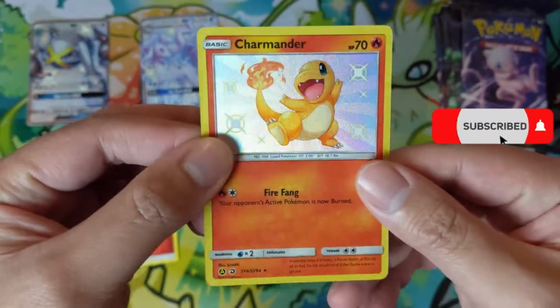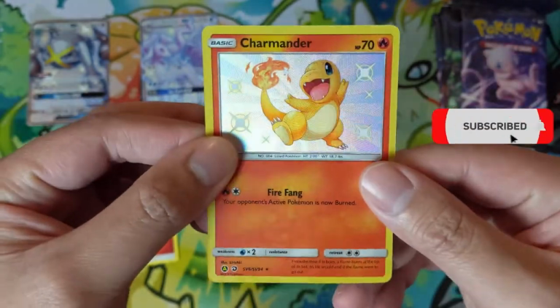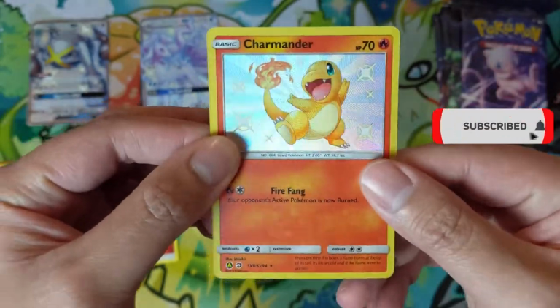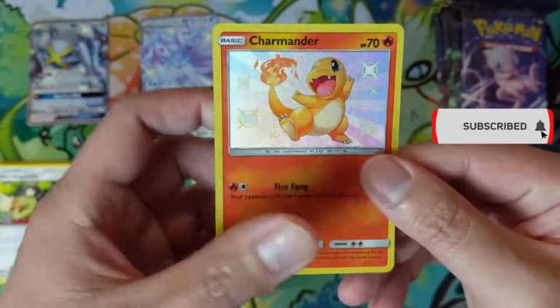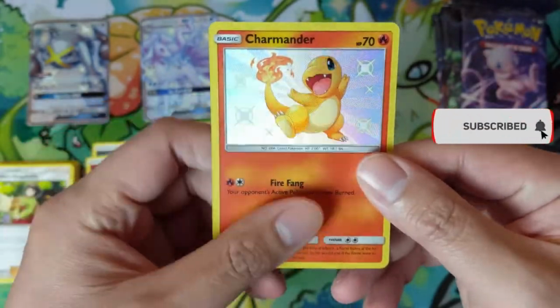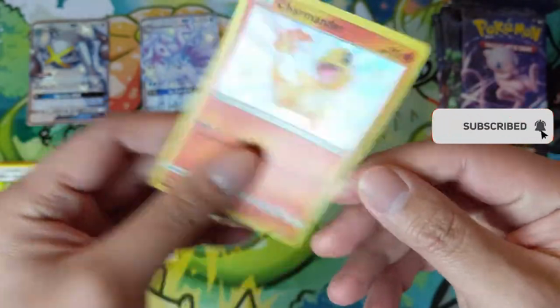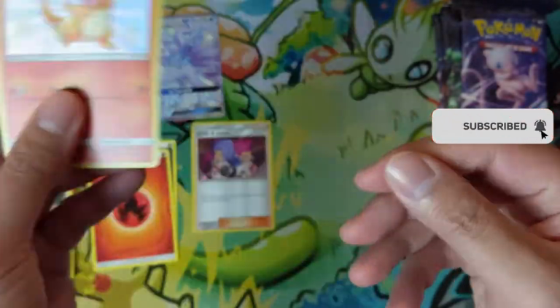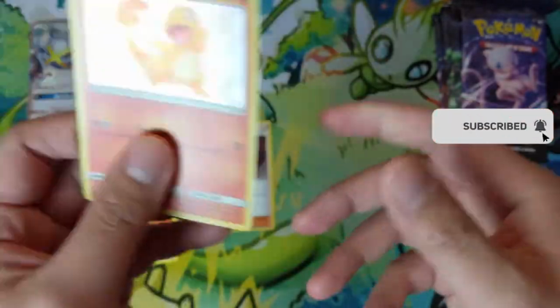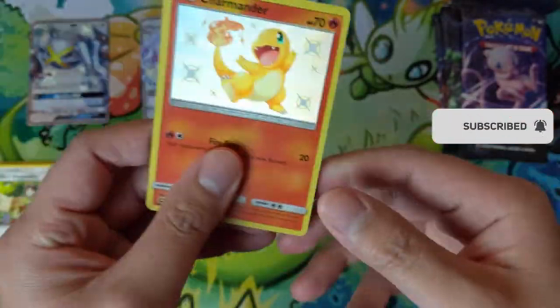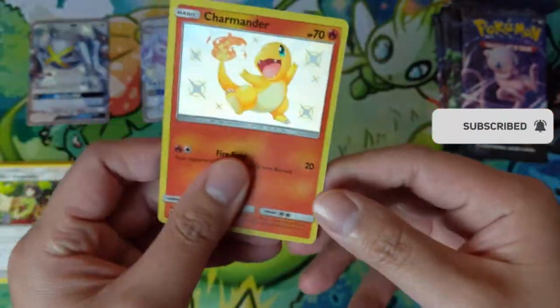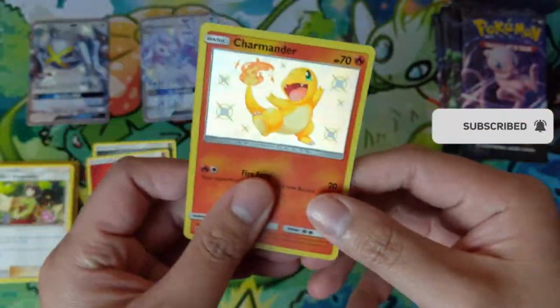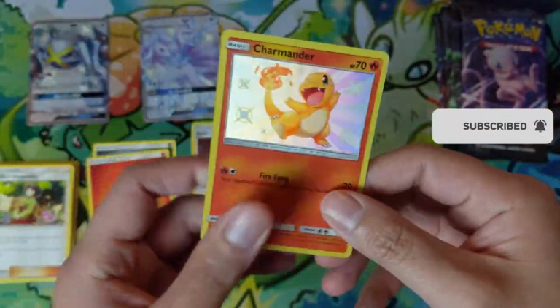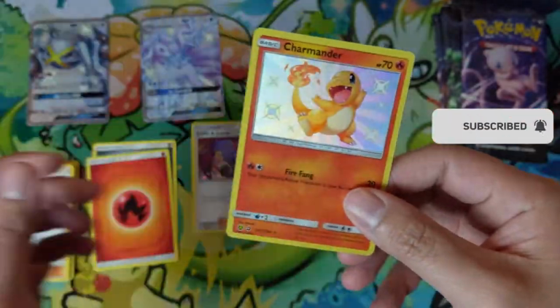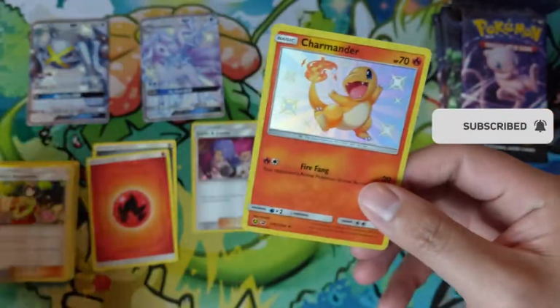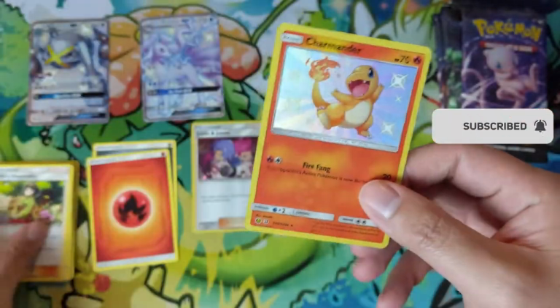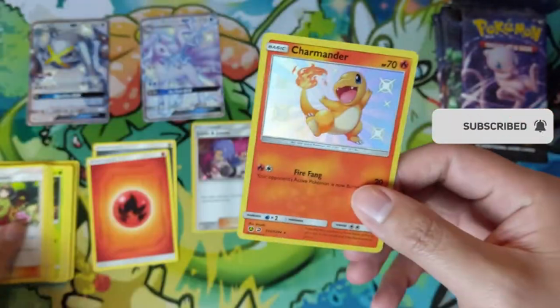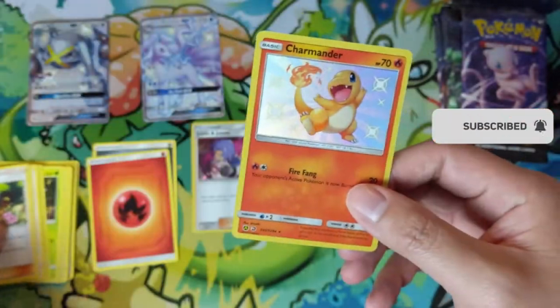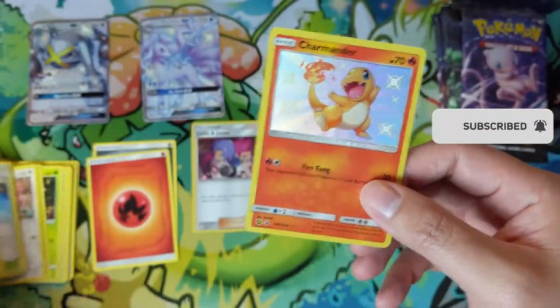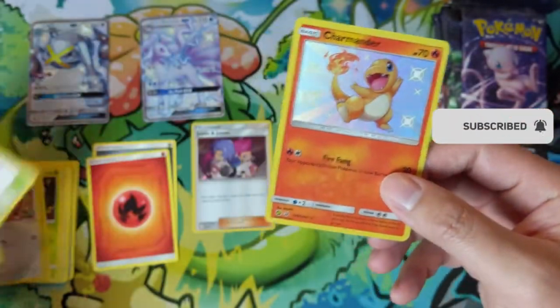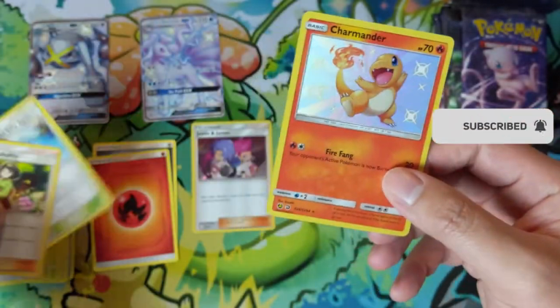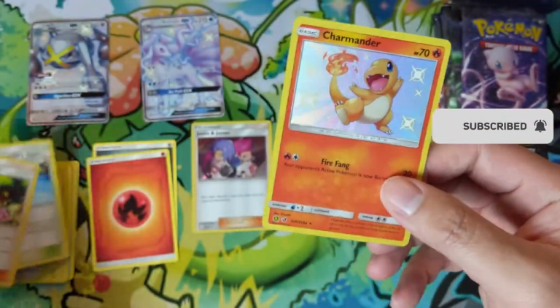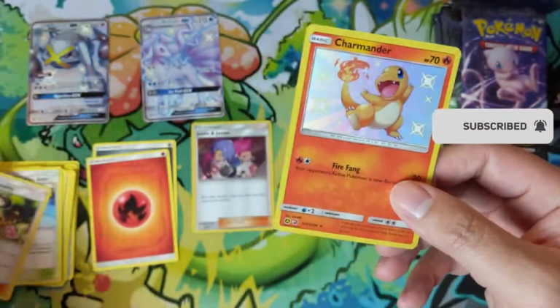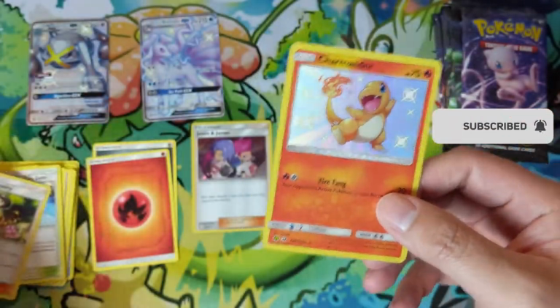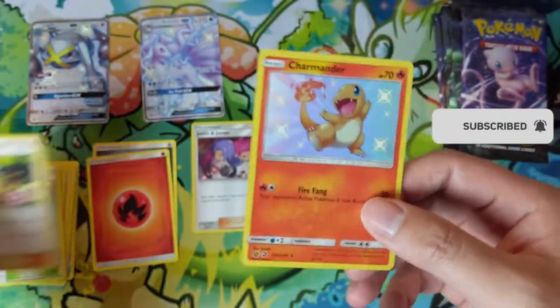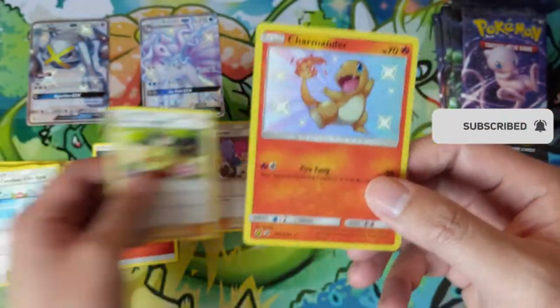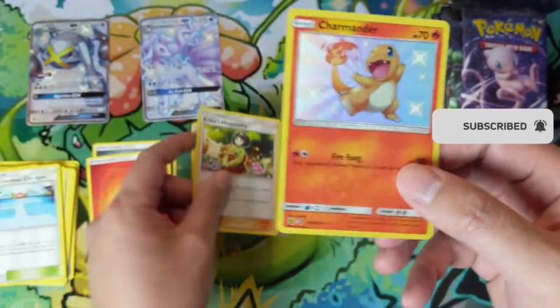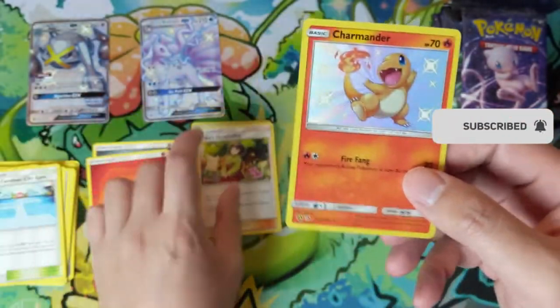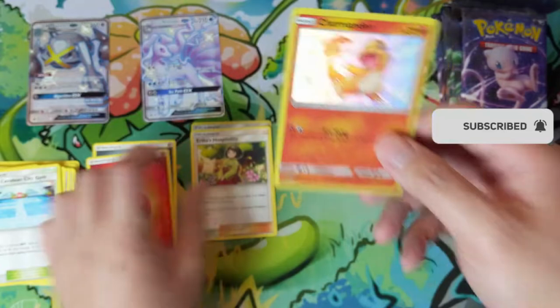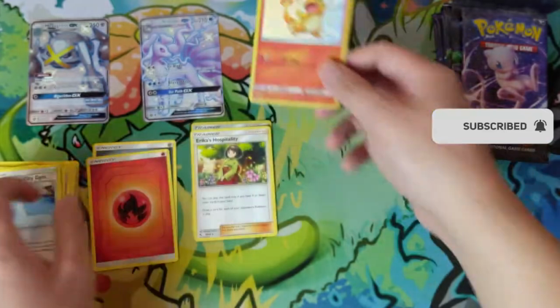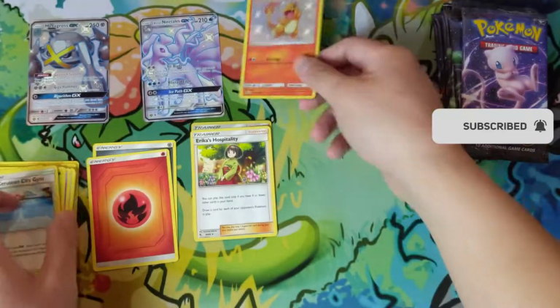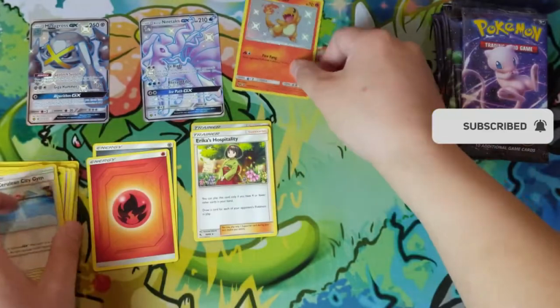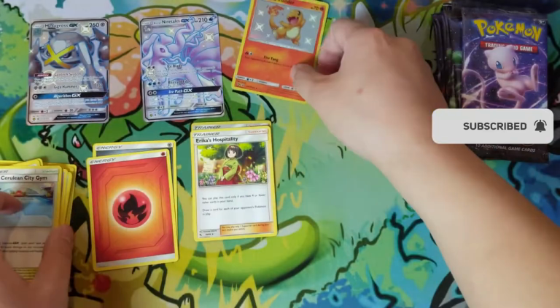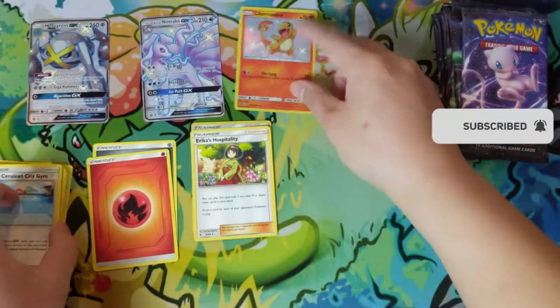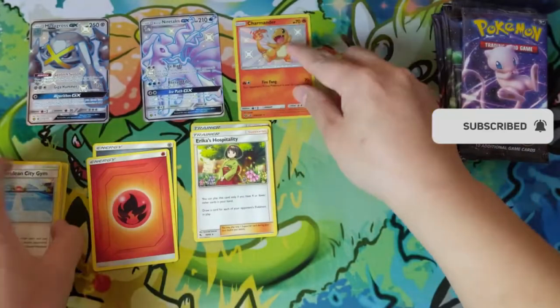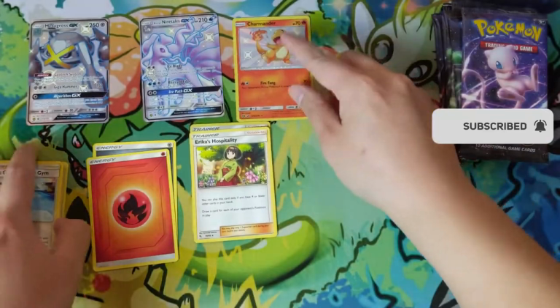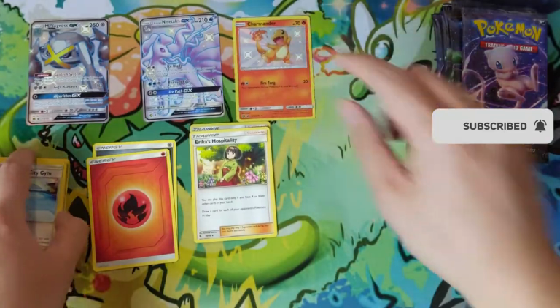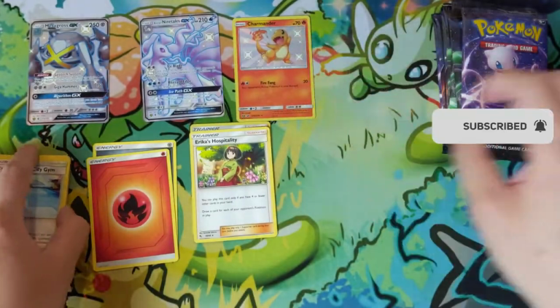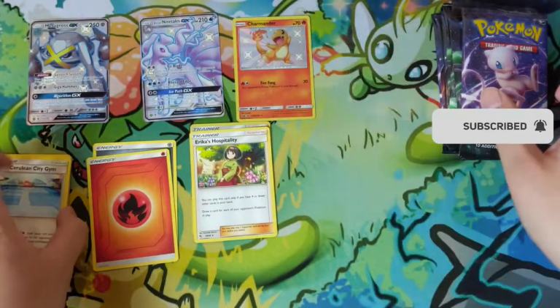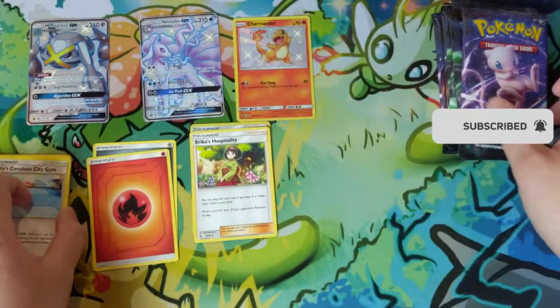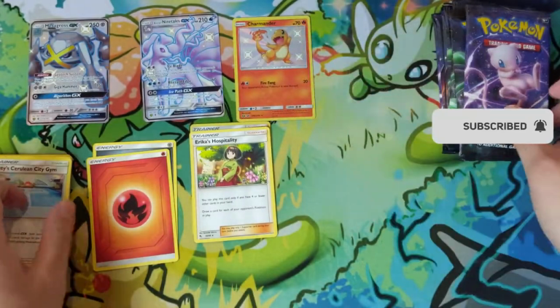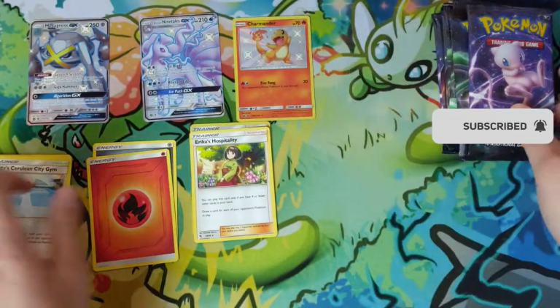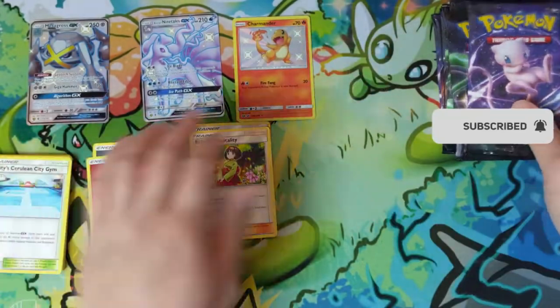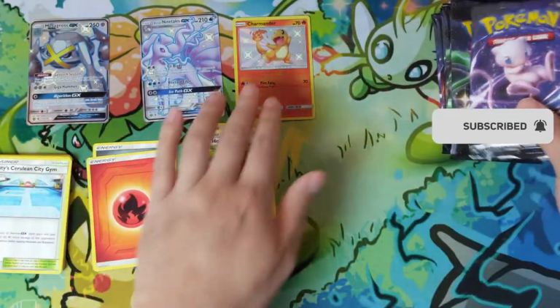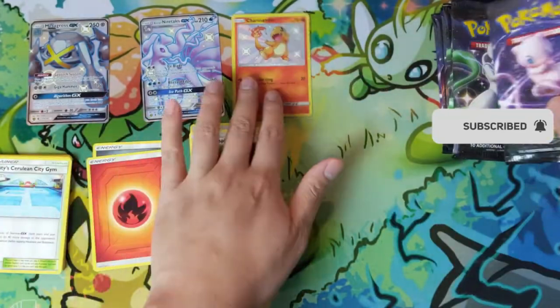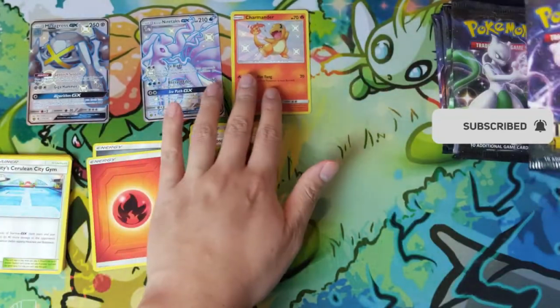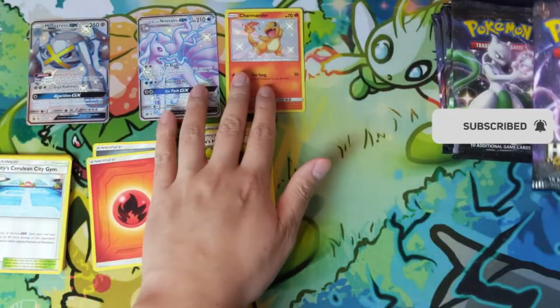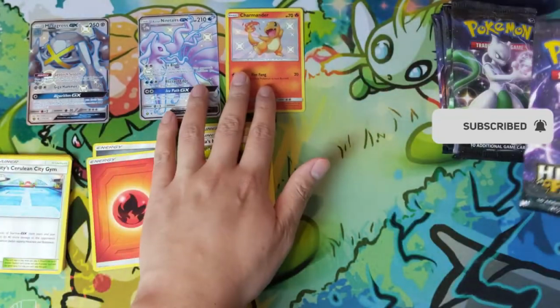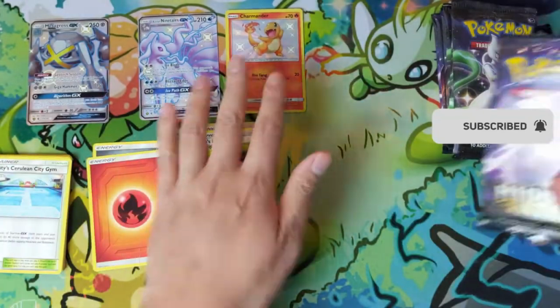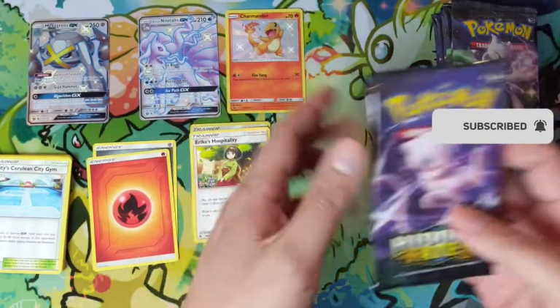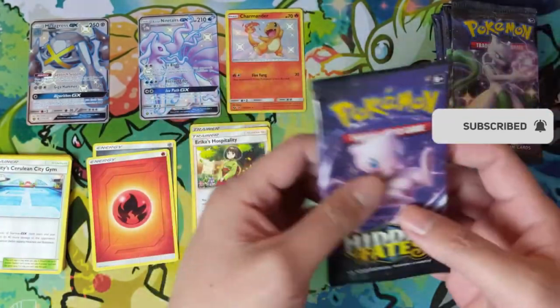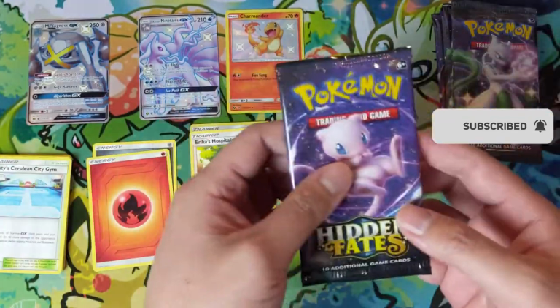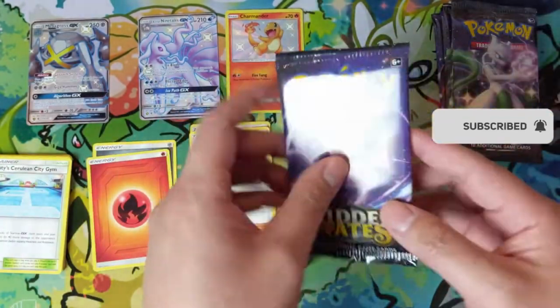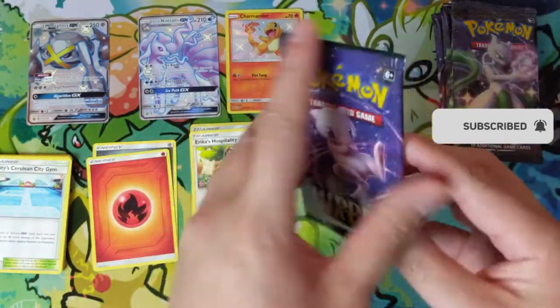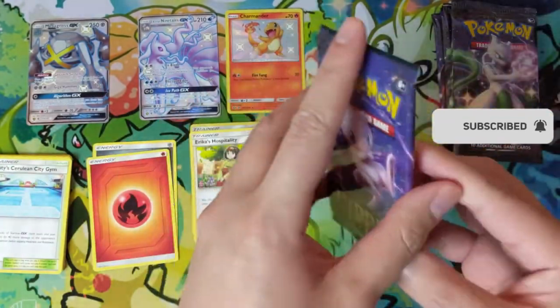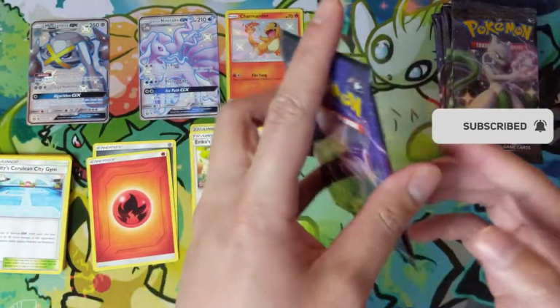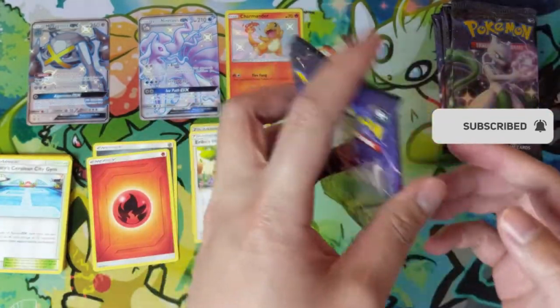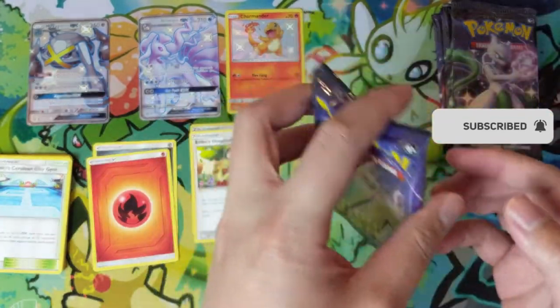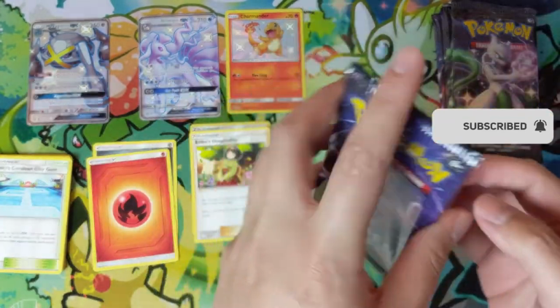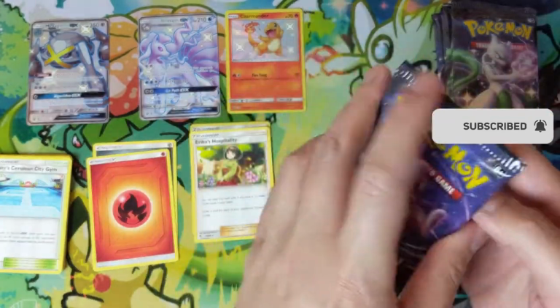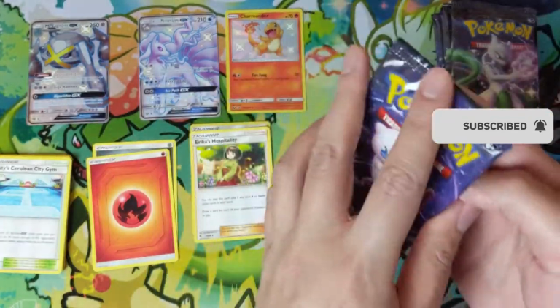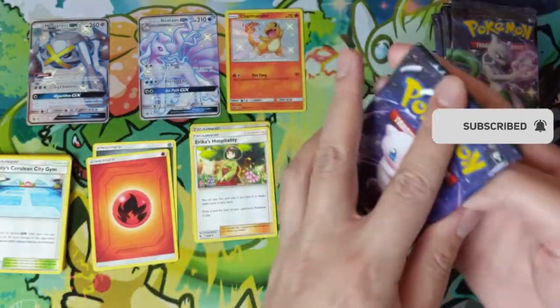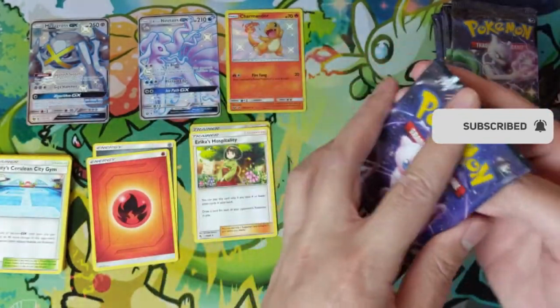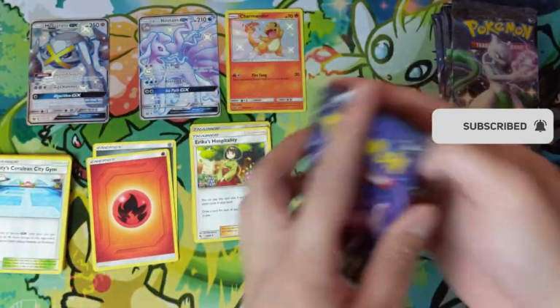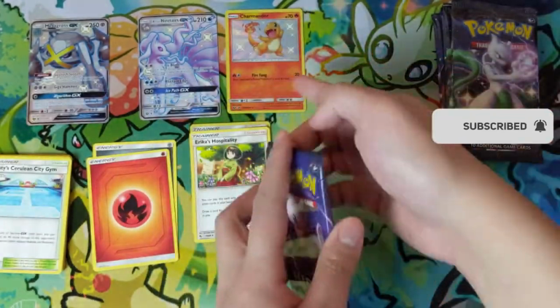Oh — shiny Charmander! All right, two for two. That shiny card is the last card in the pack, so we've got two hits so far, and that is one of the better non-GX shinies.